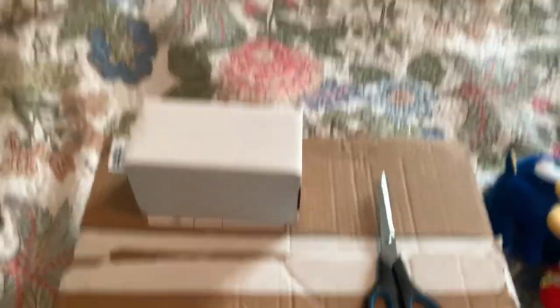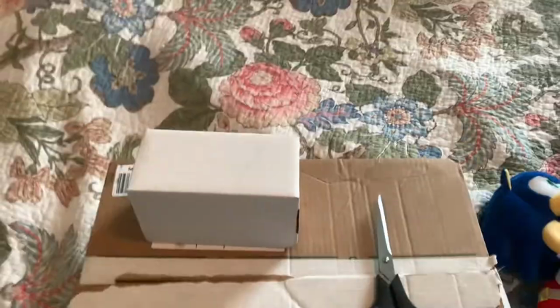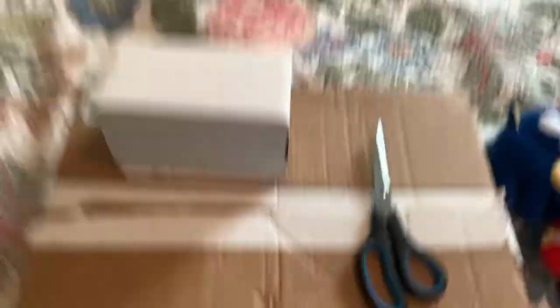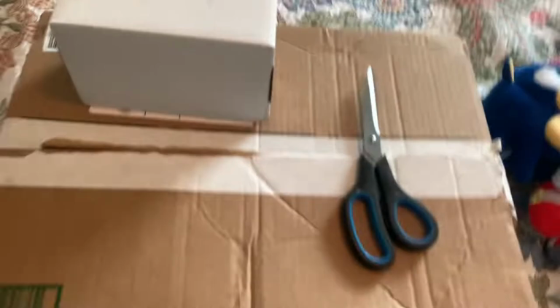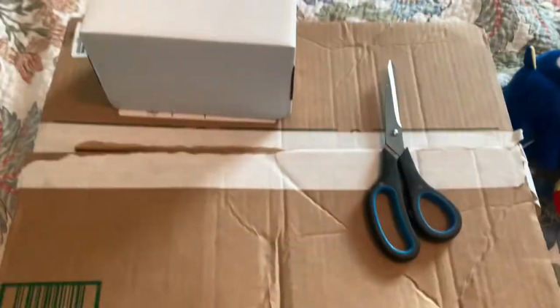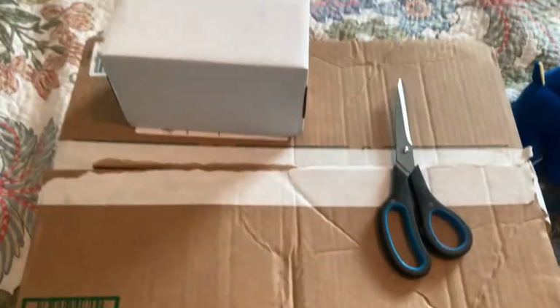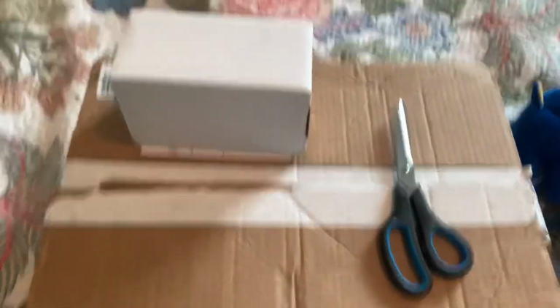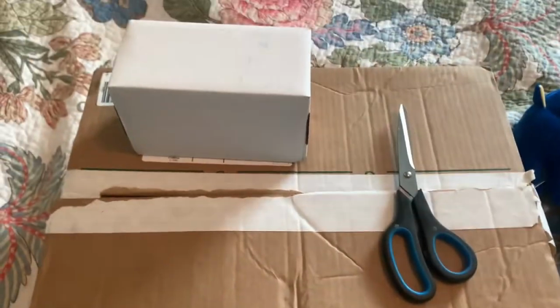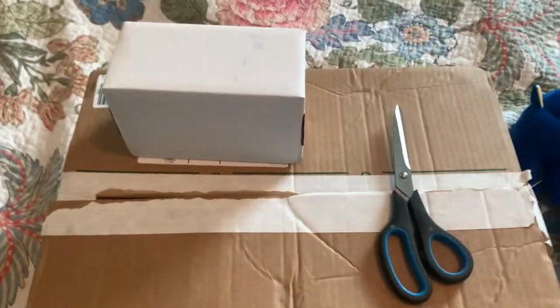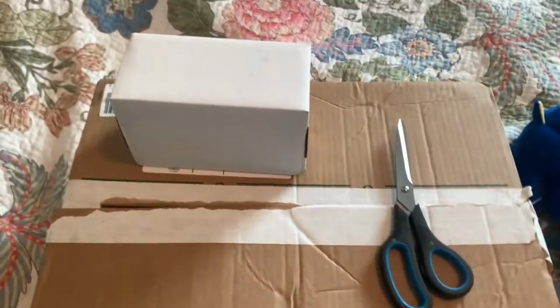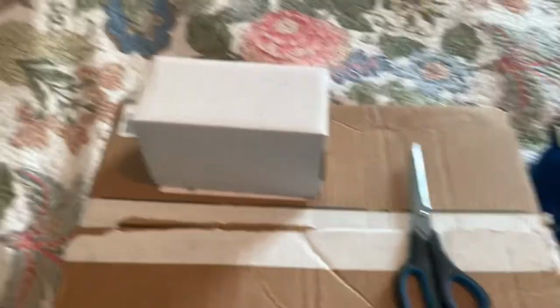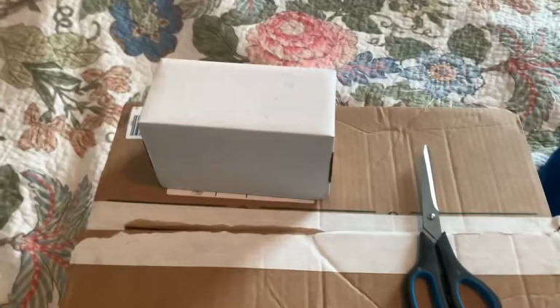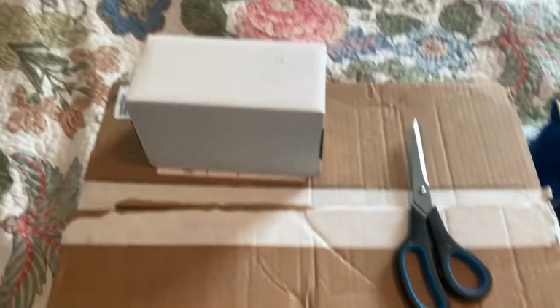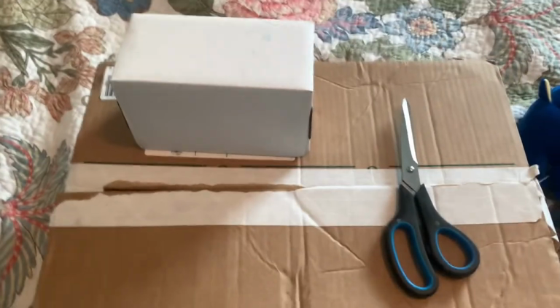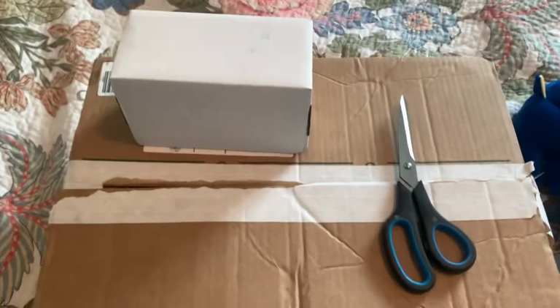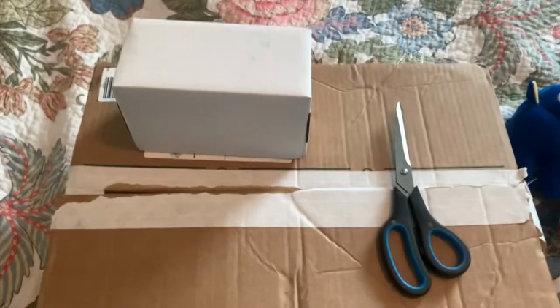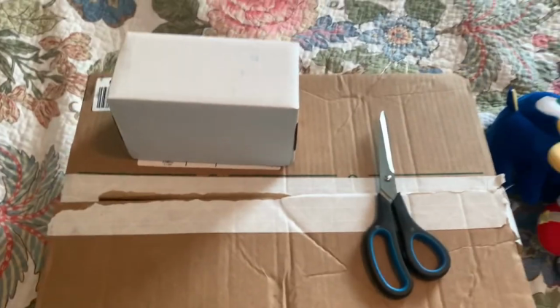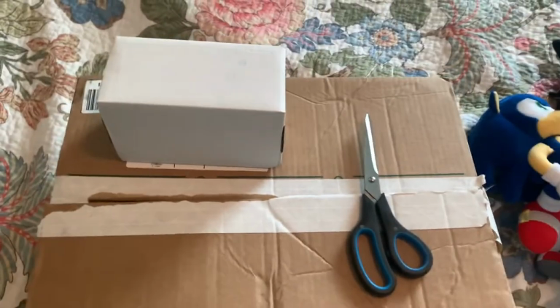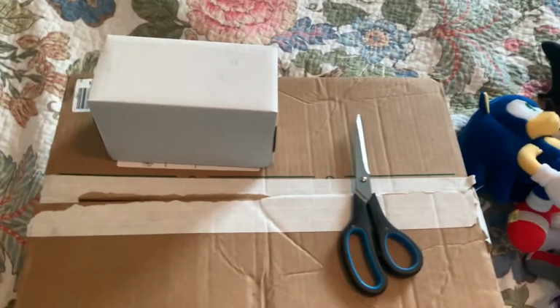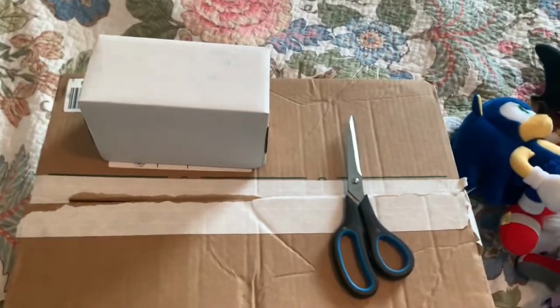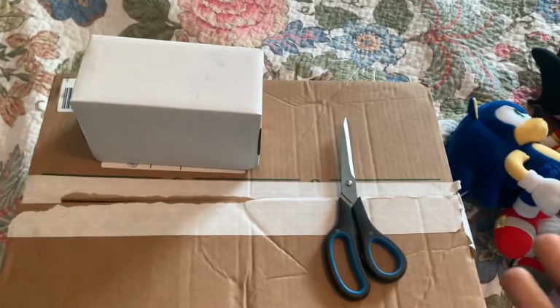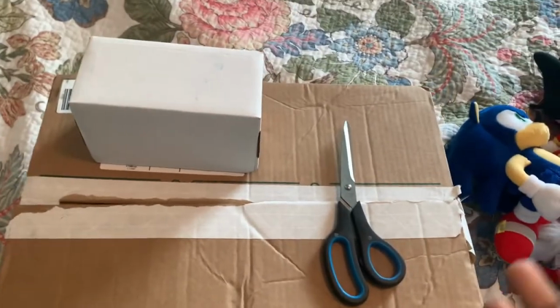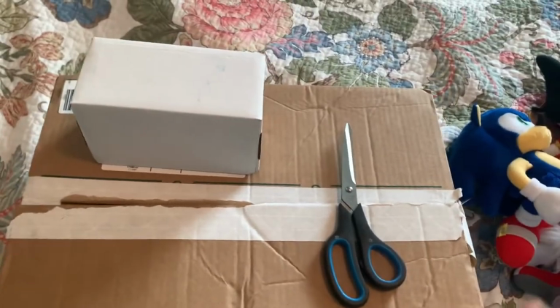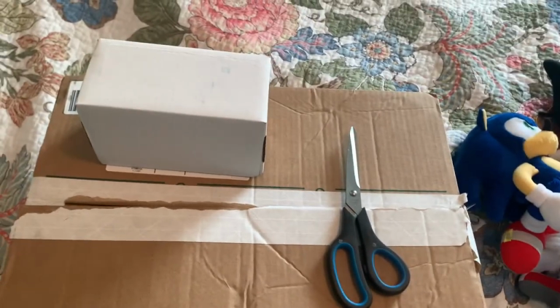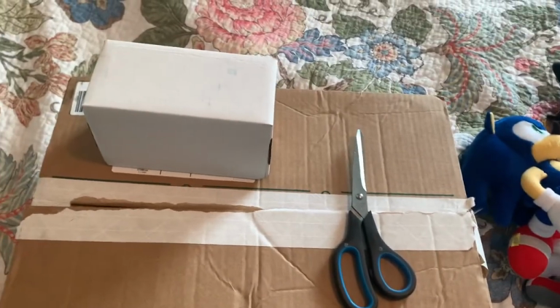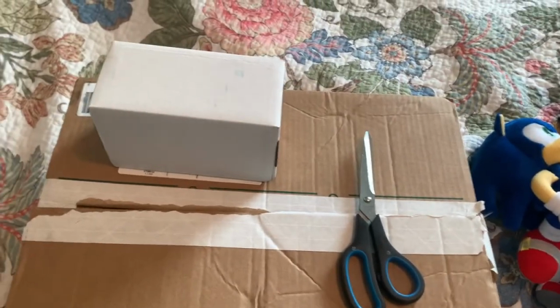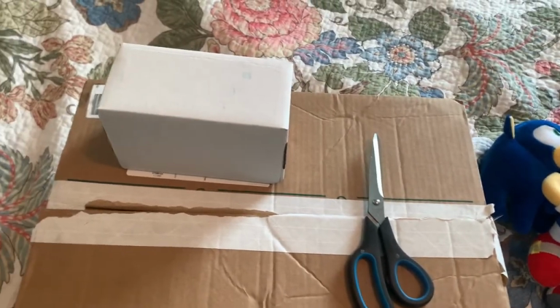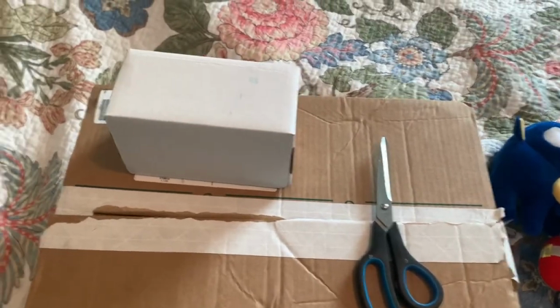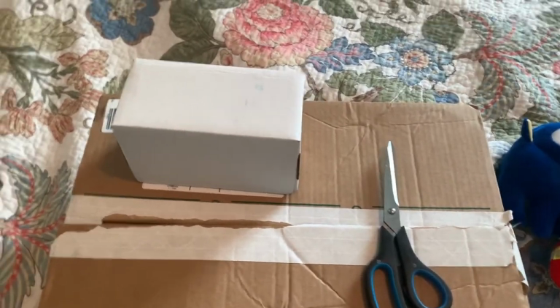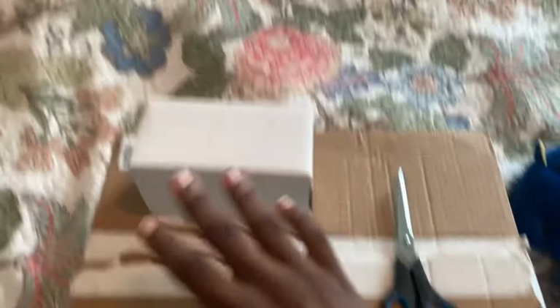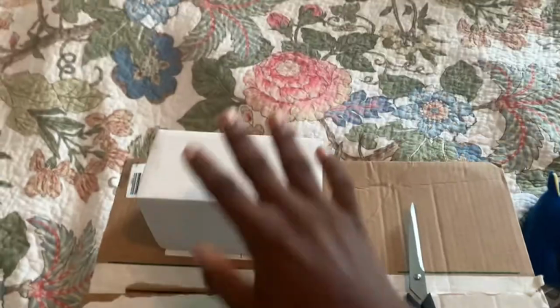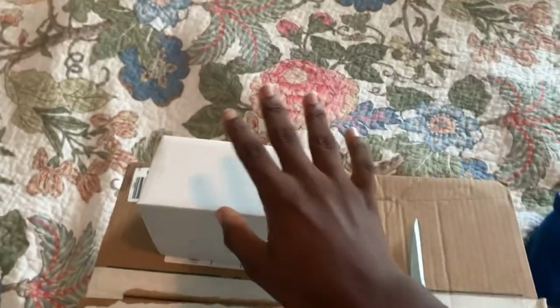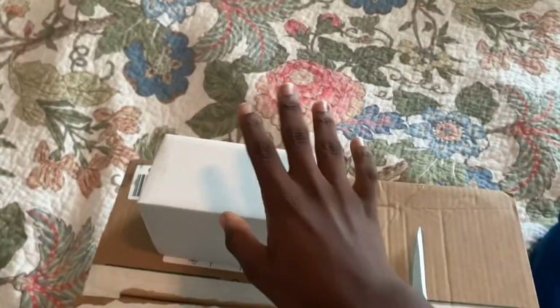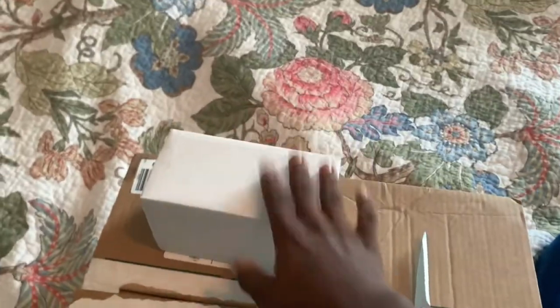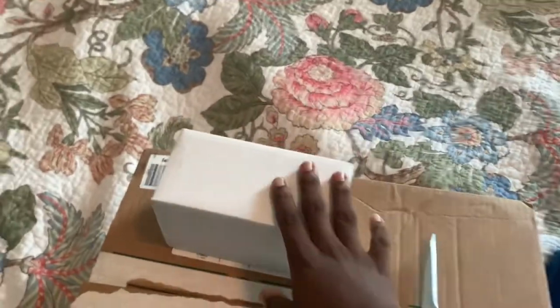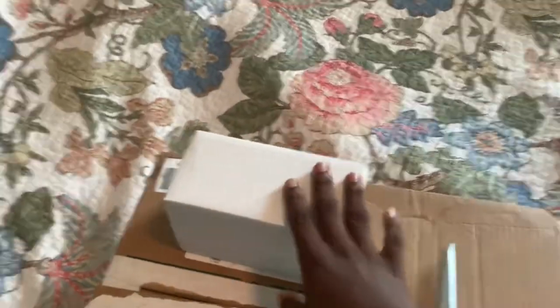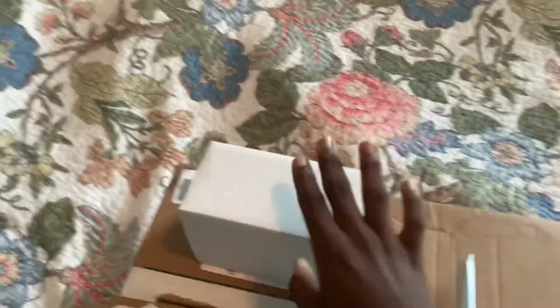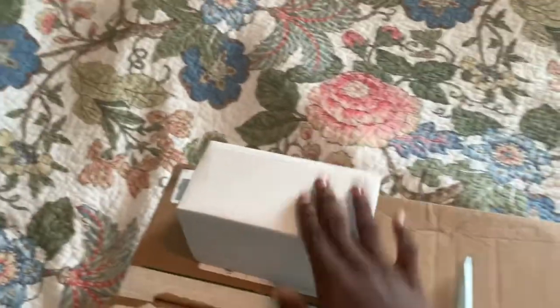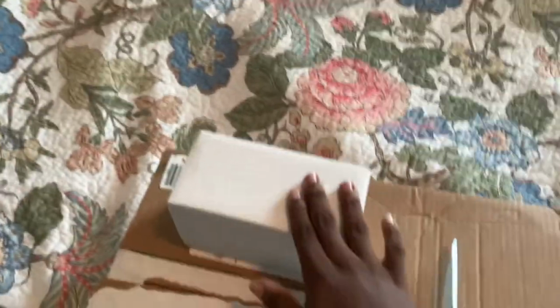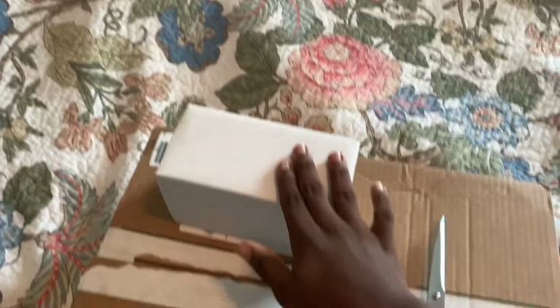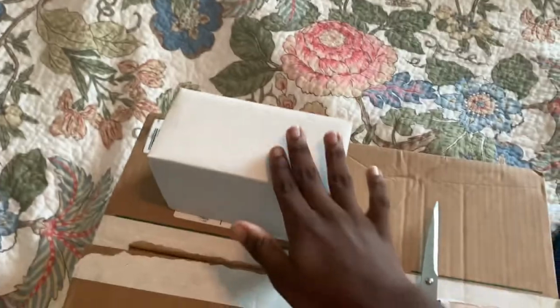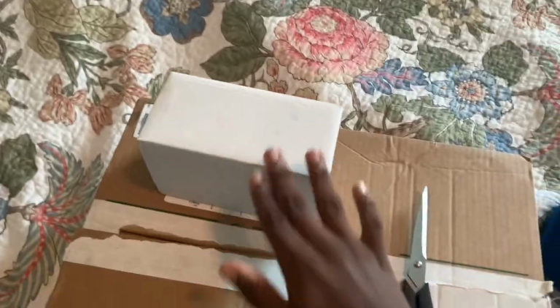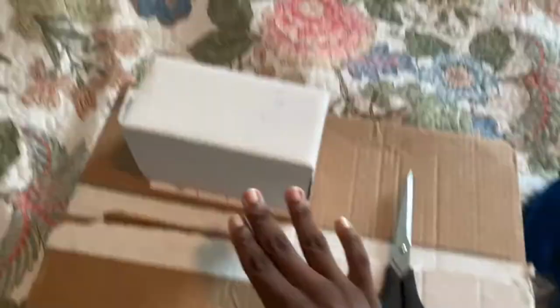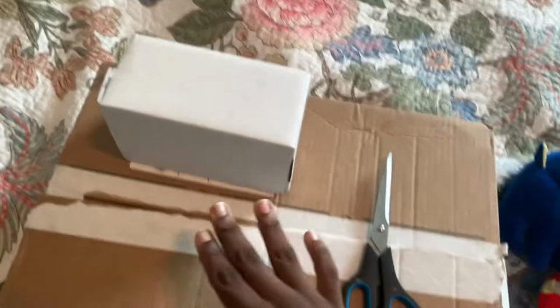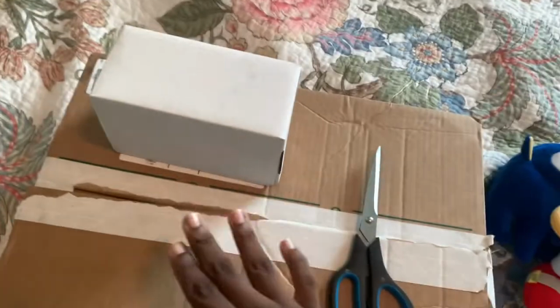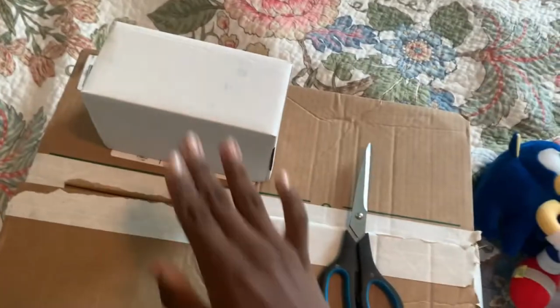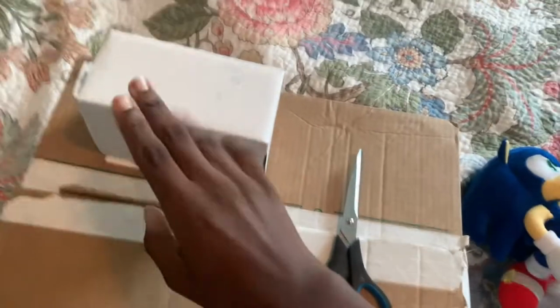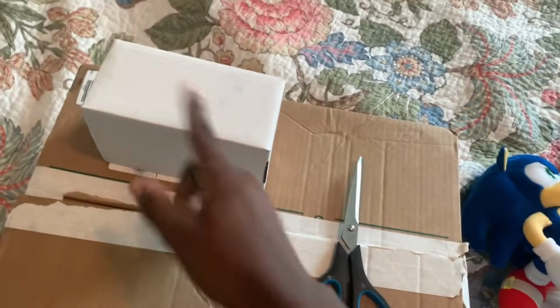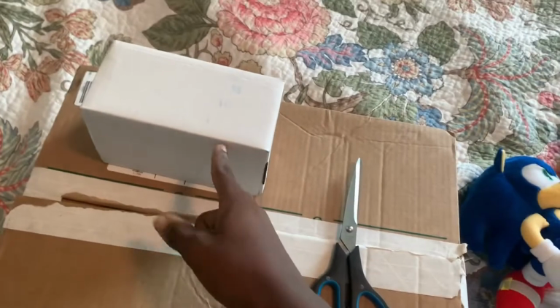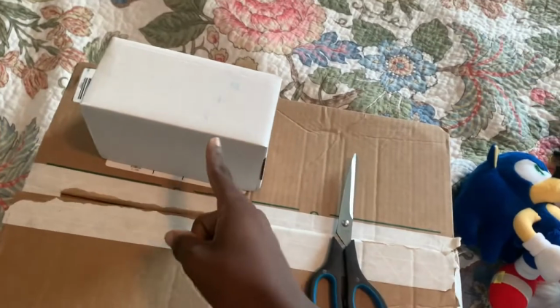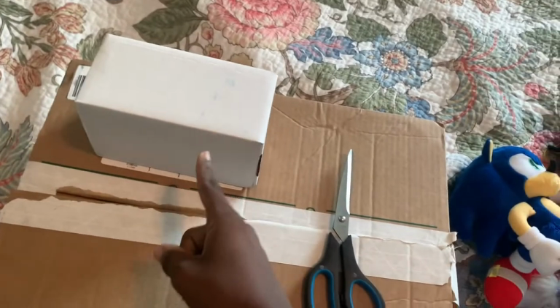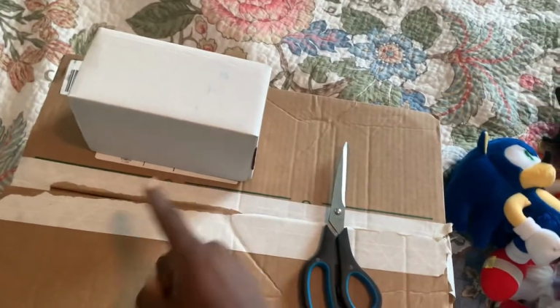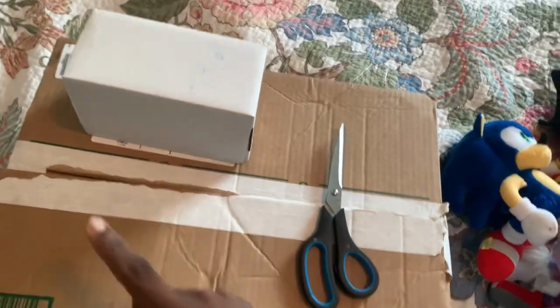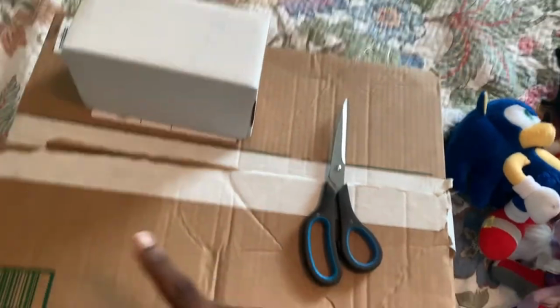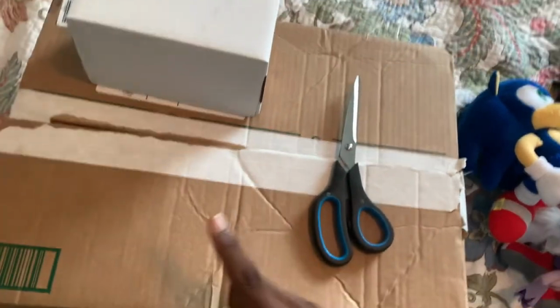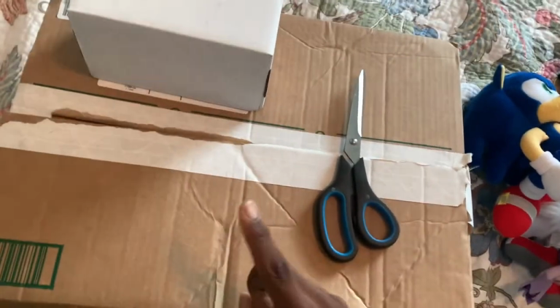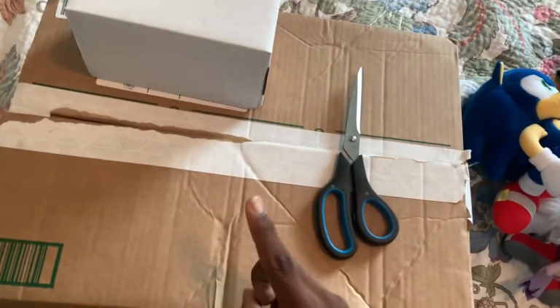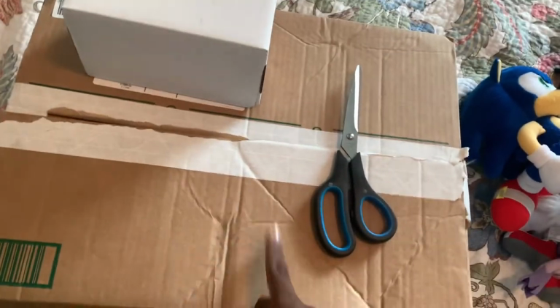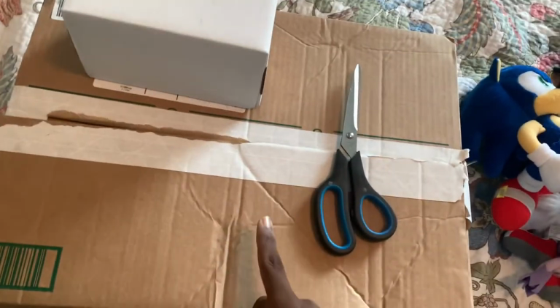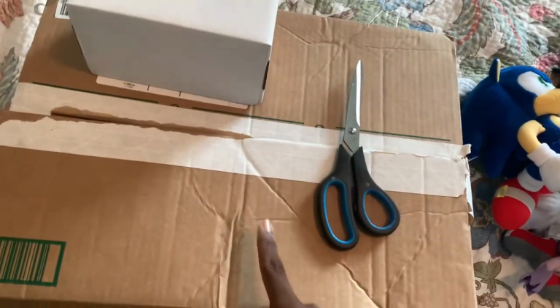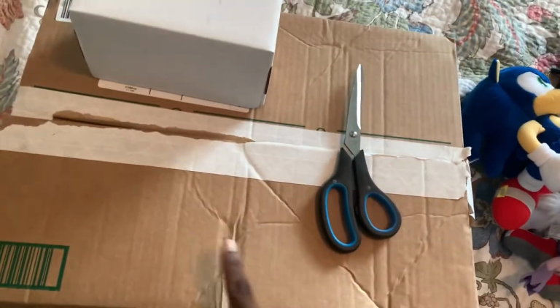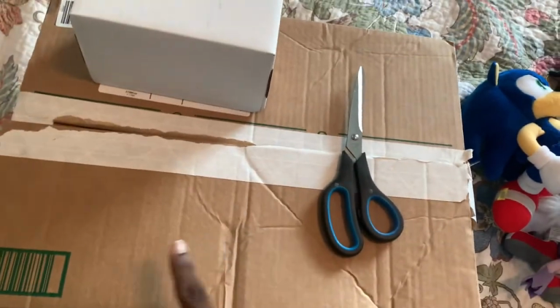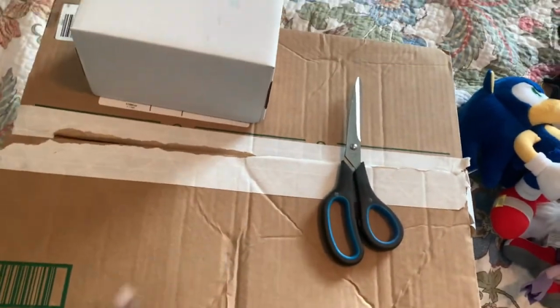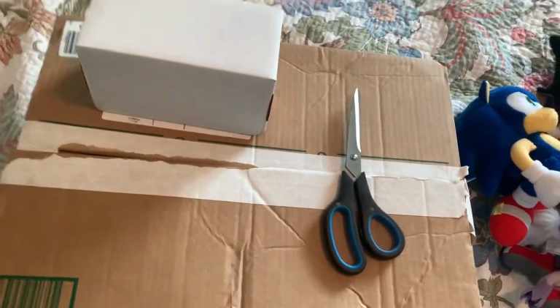Hey guys, Eclipse here. Today we're unboxing two things: one small thing, though it has a lot in it, and one really big plush.